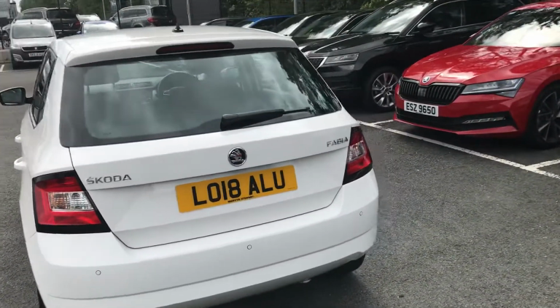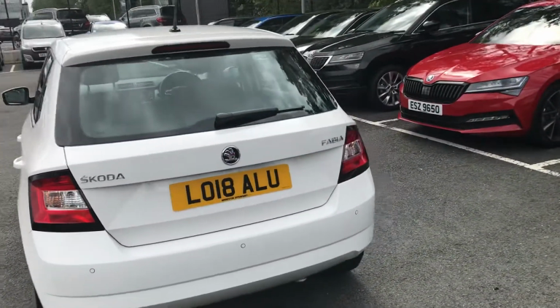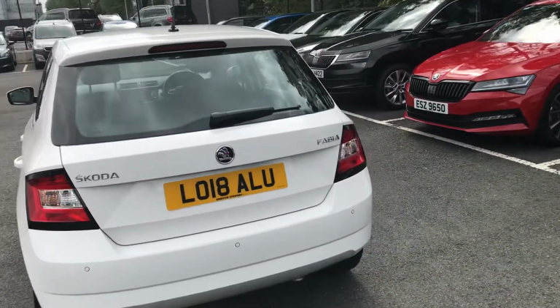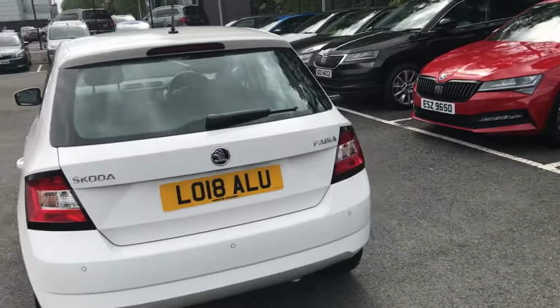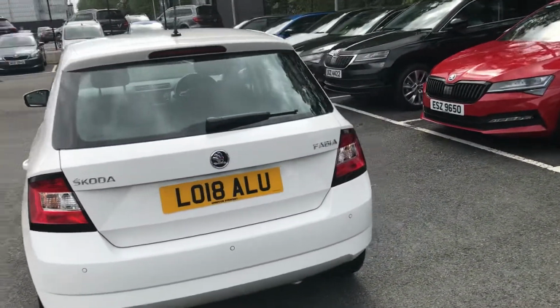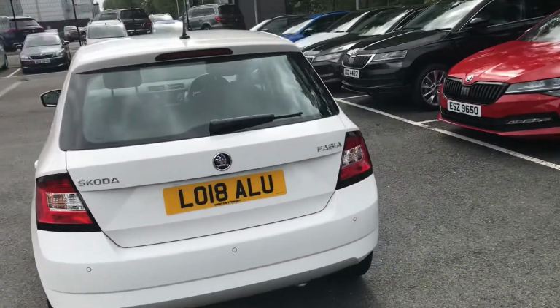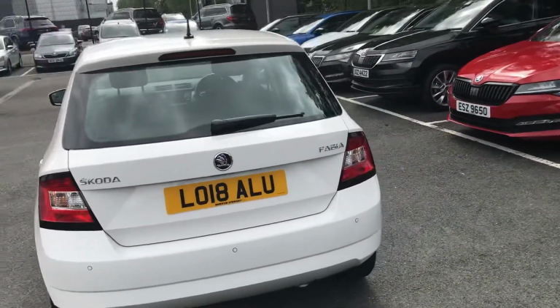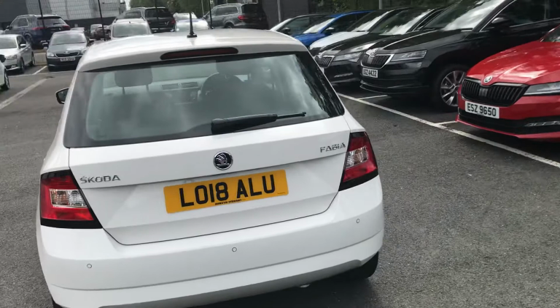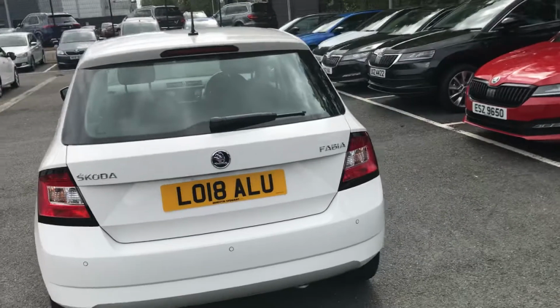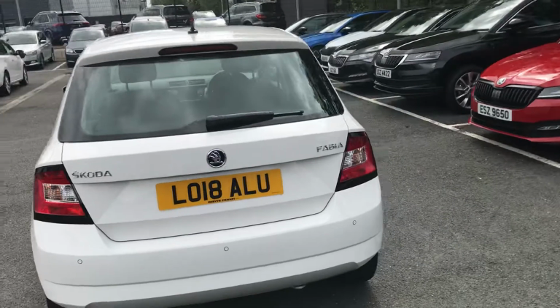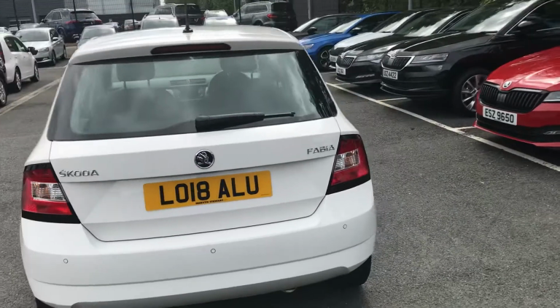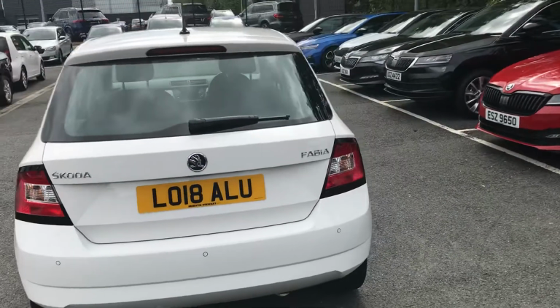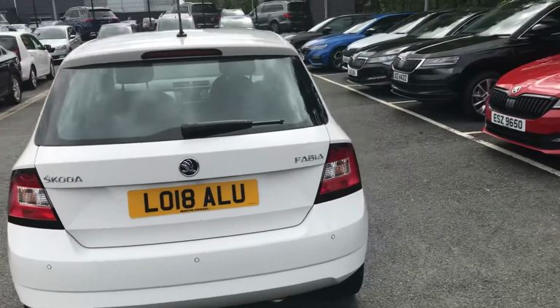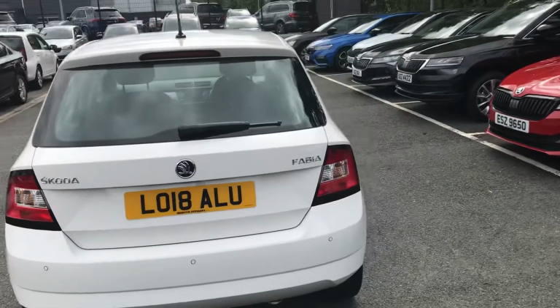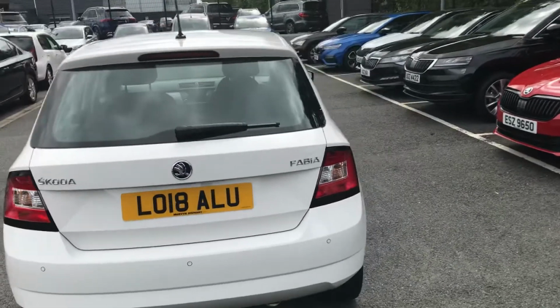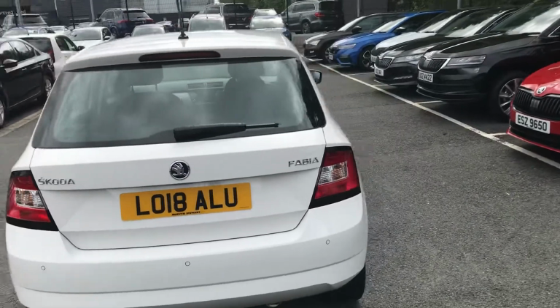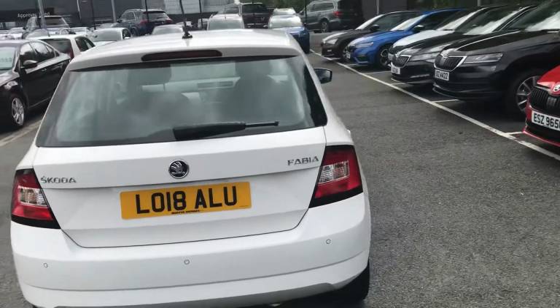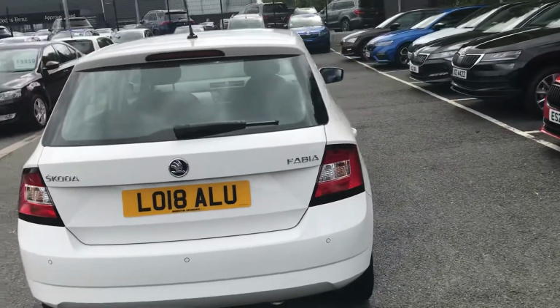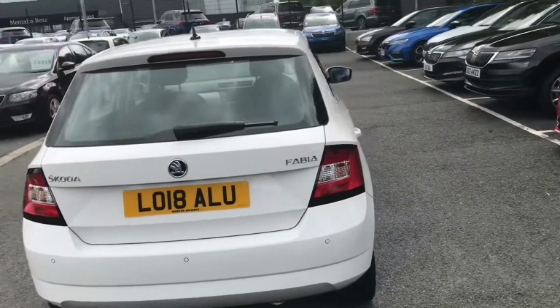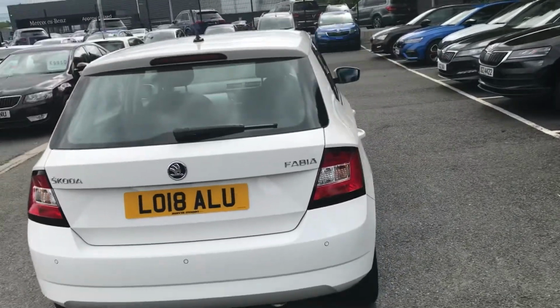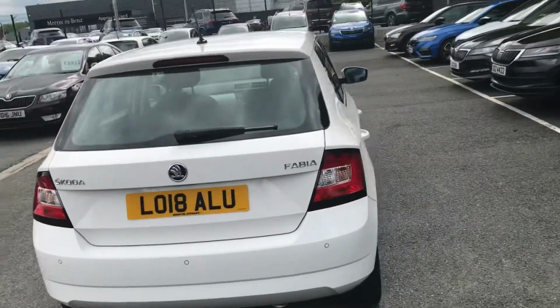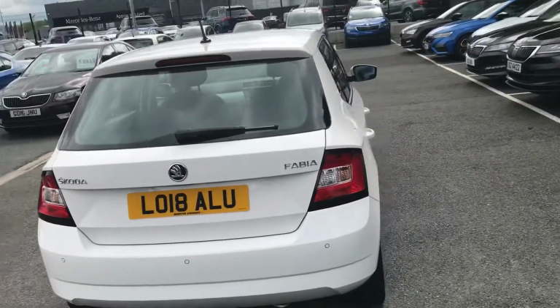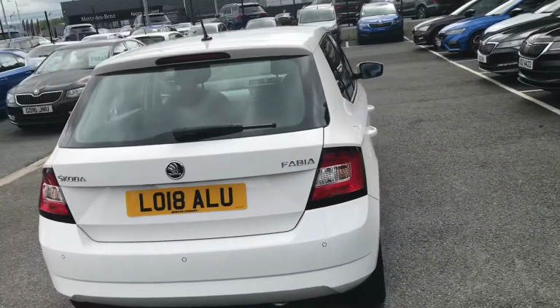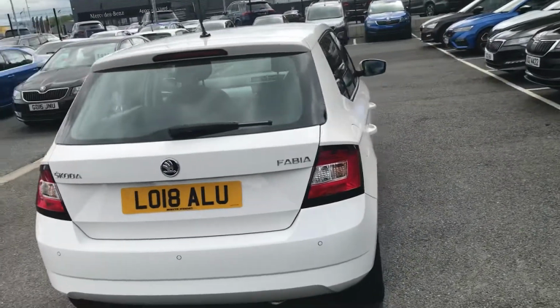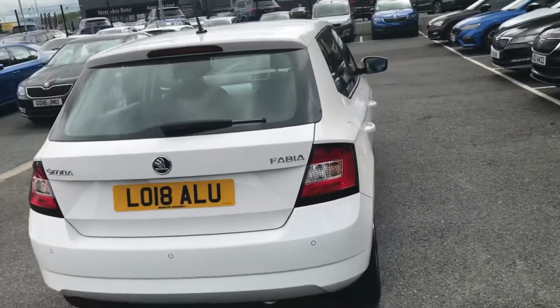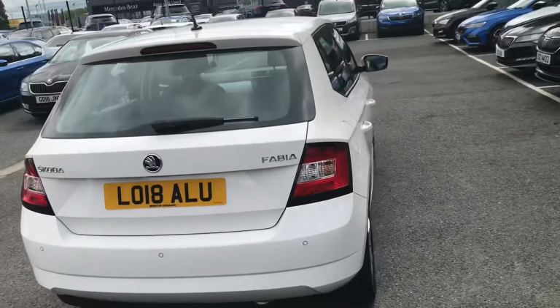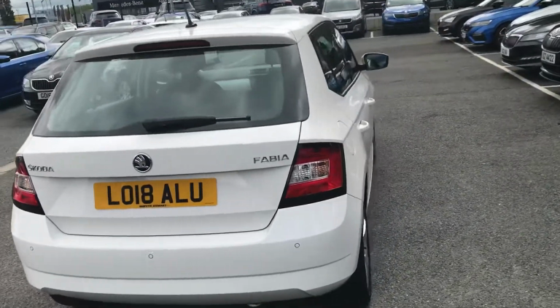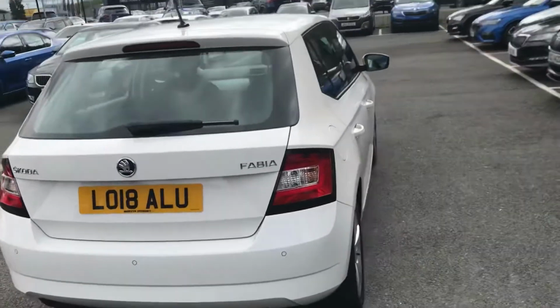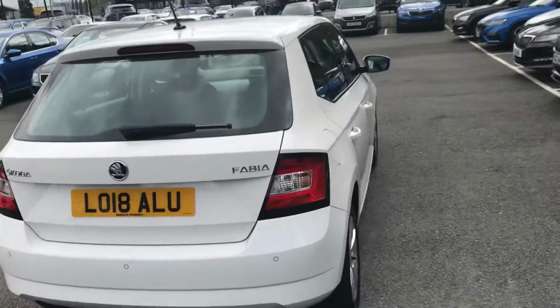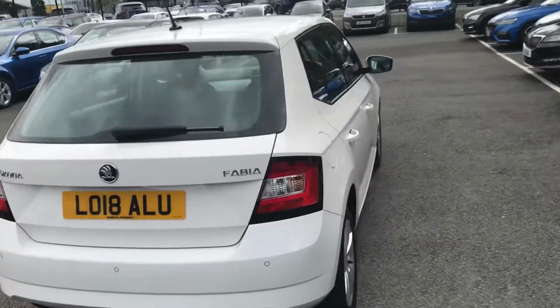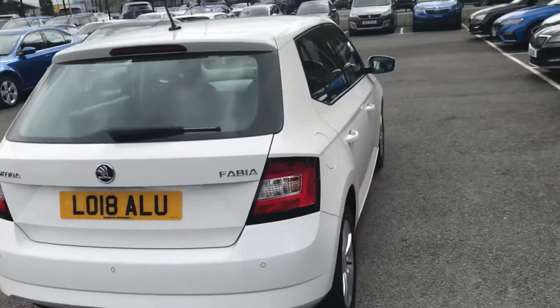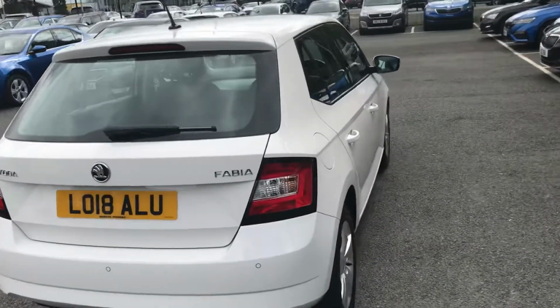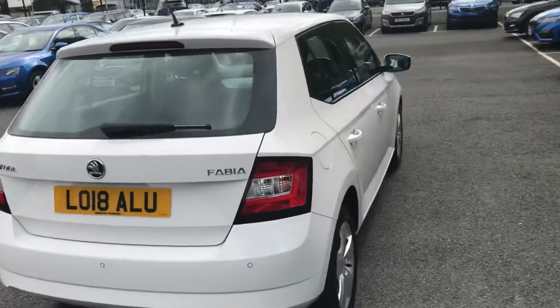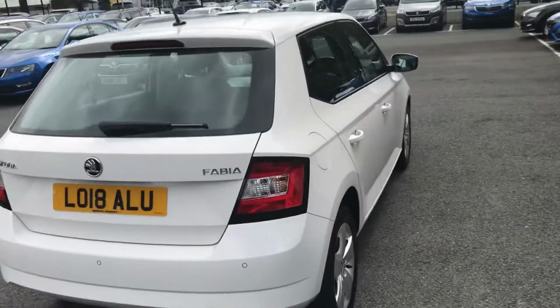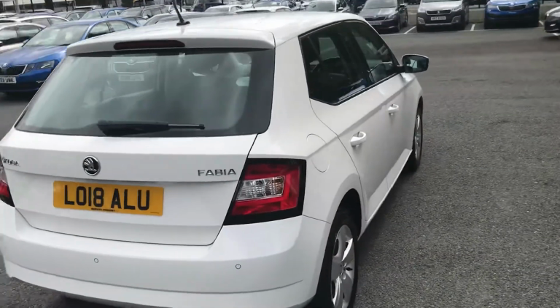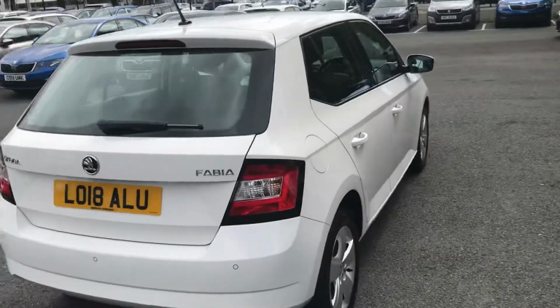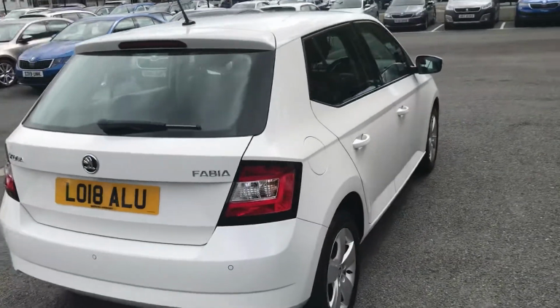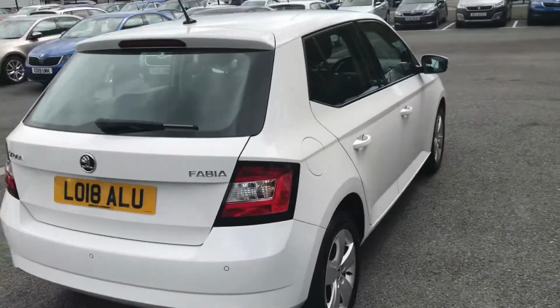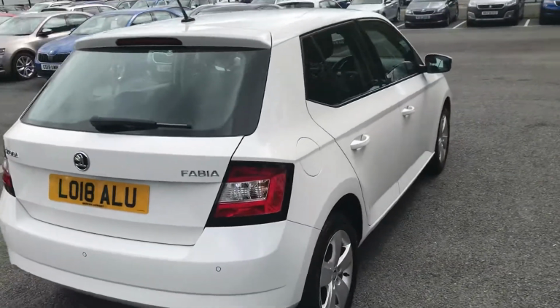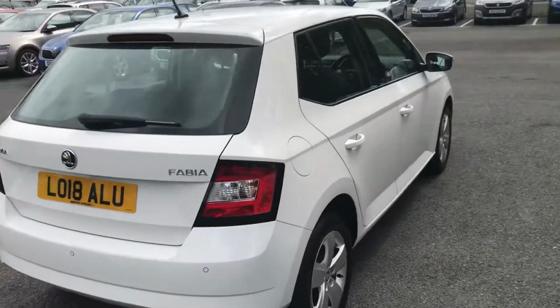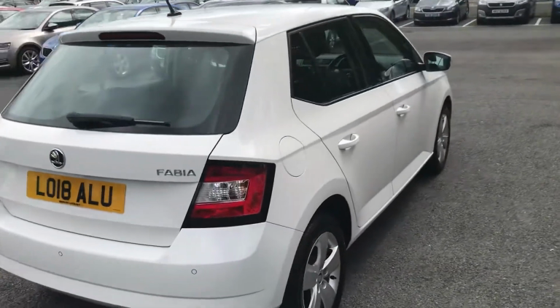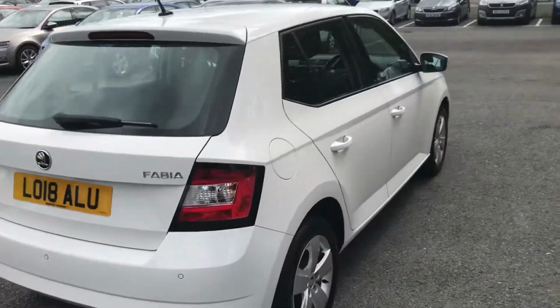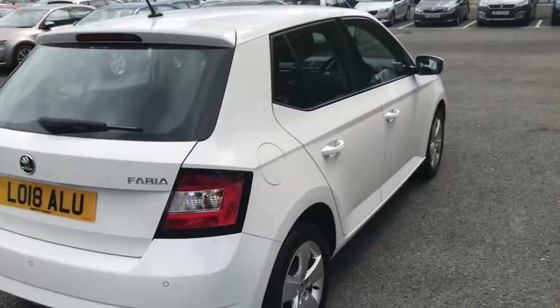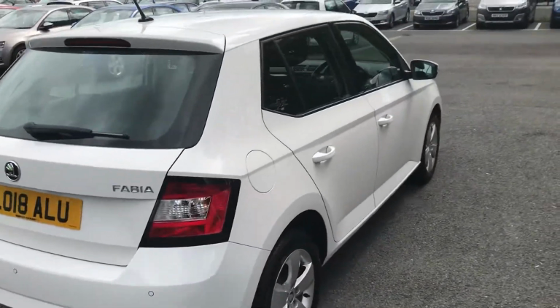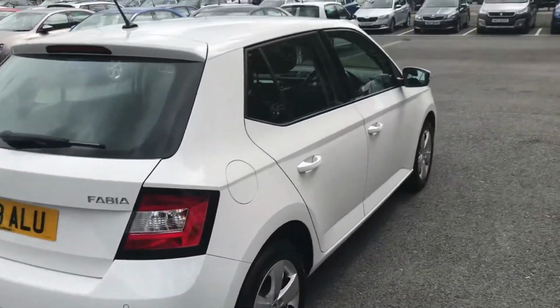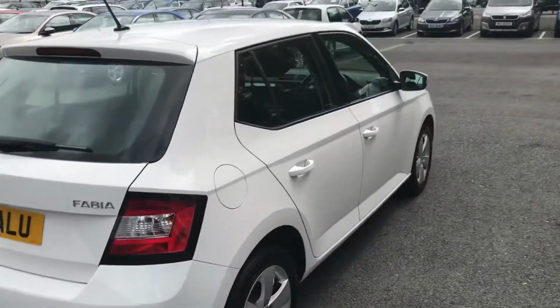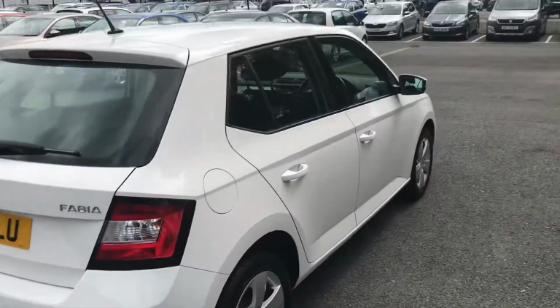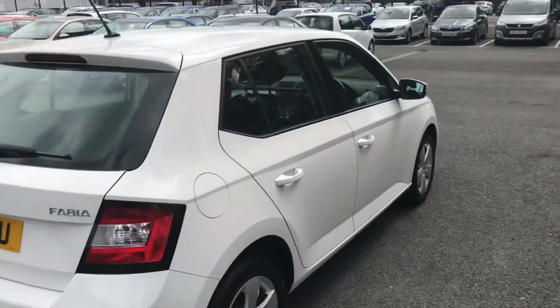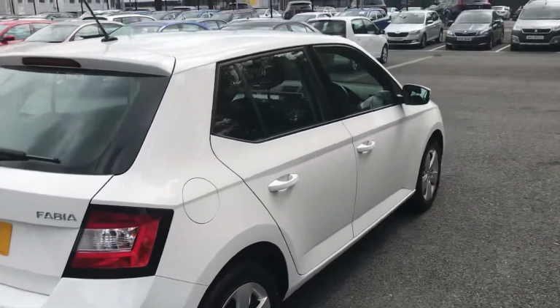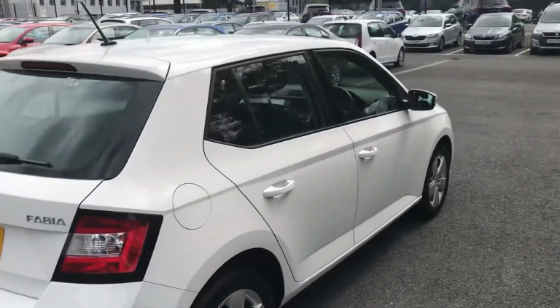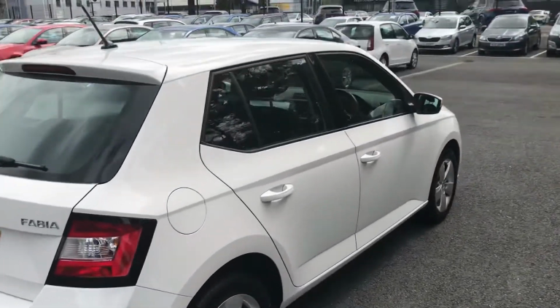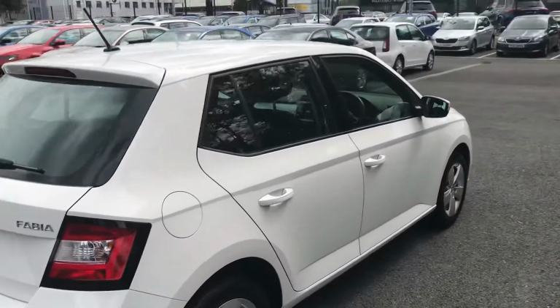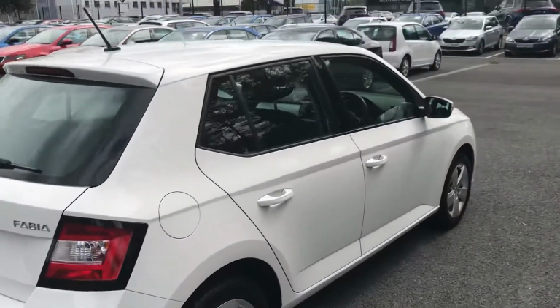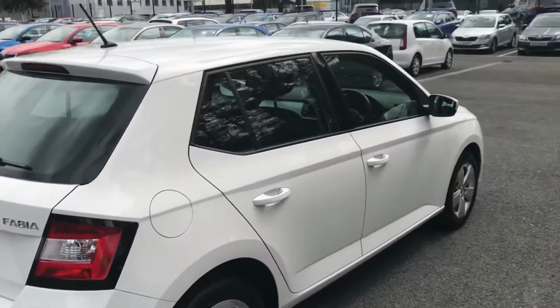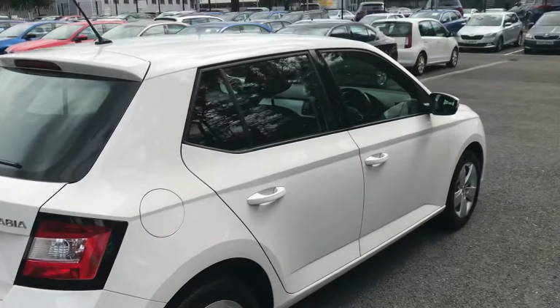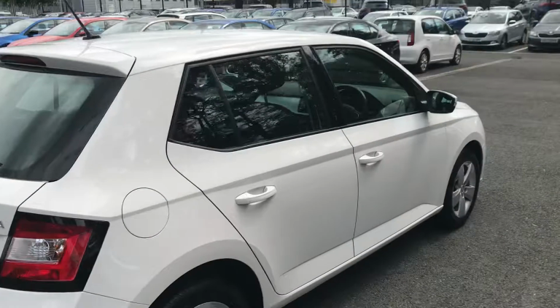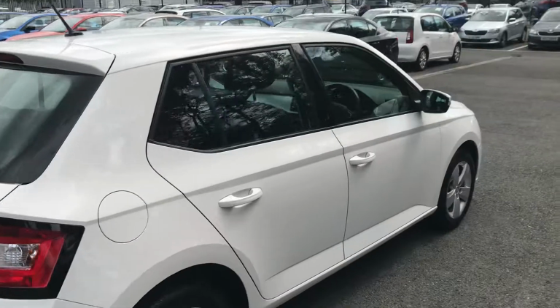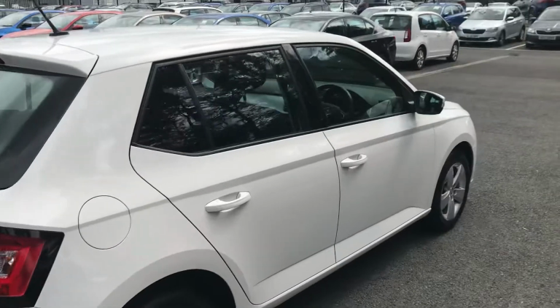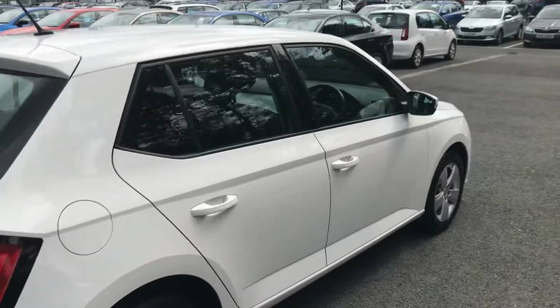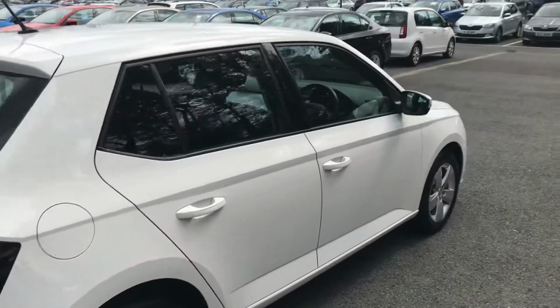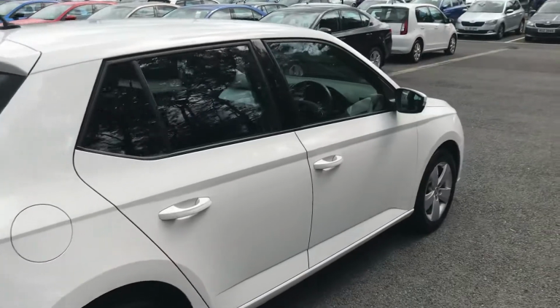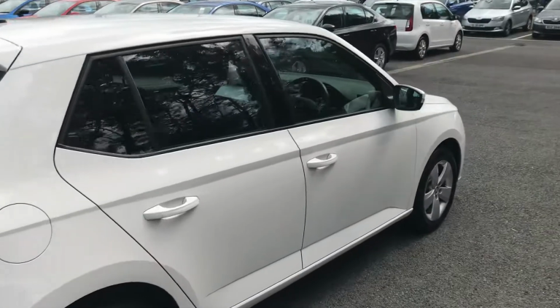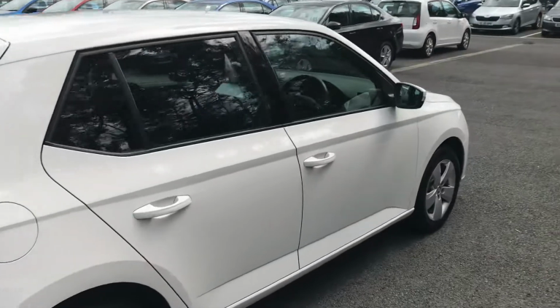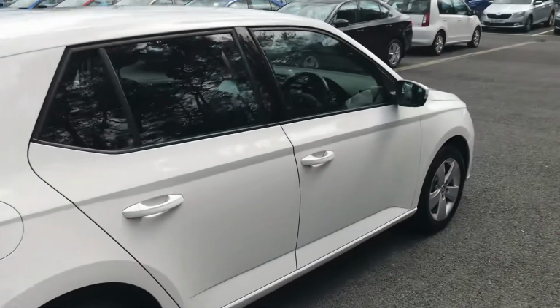This car has just covered over 22,500 miles and it's available for collection straight away.